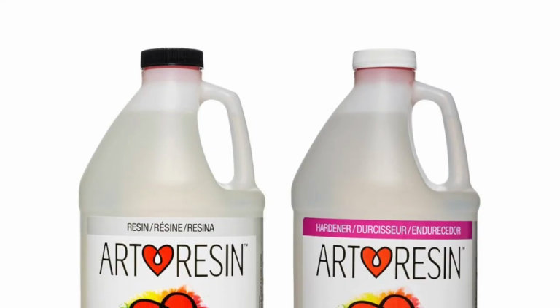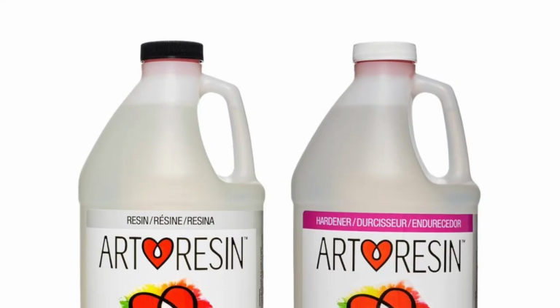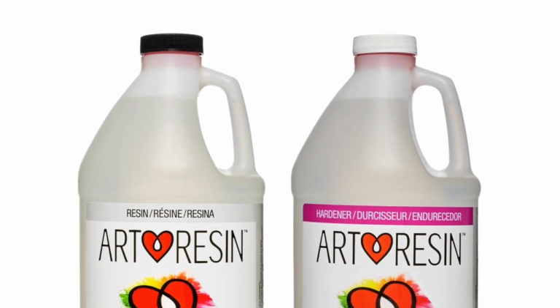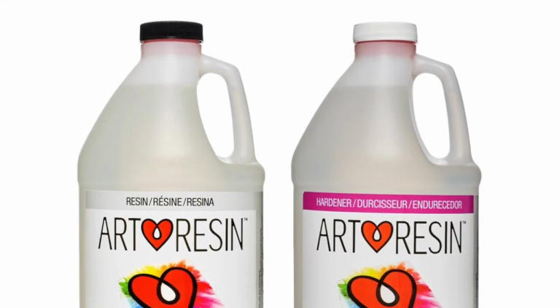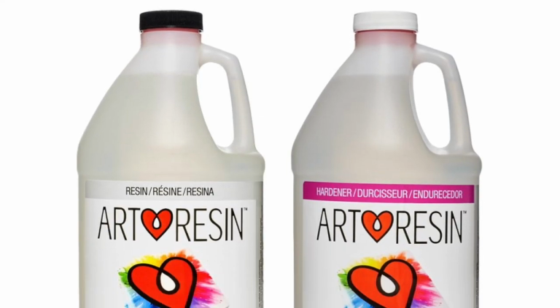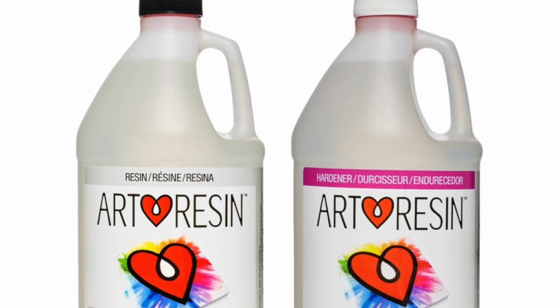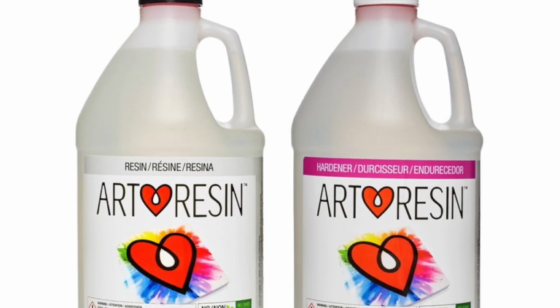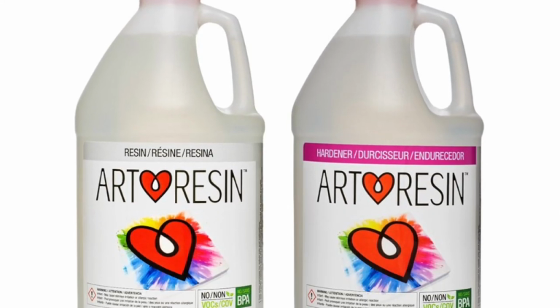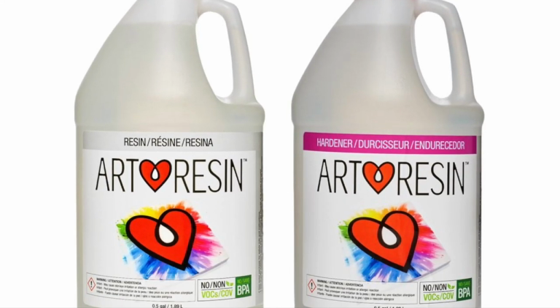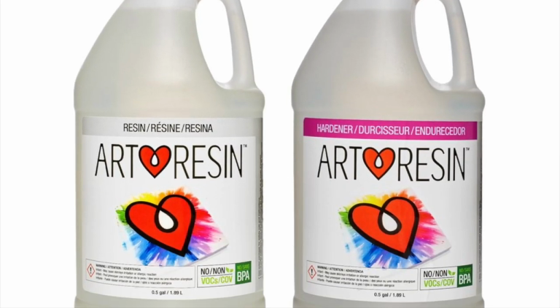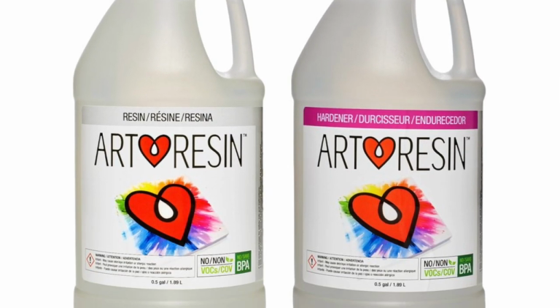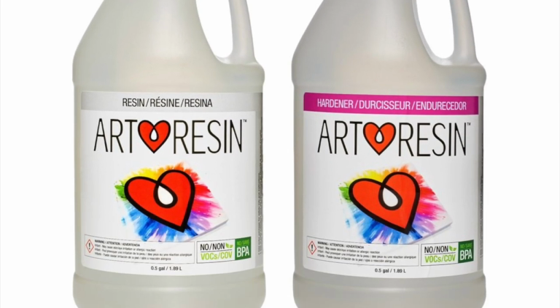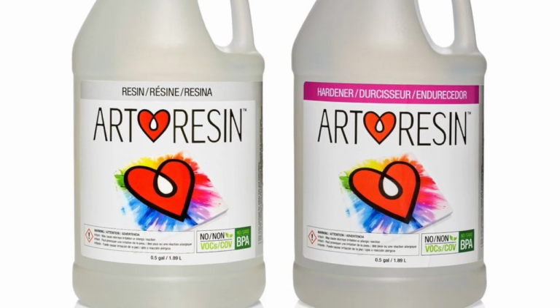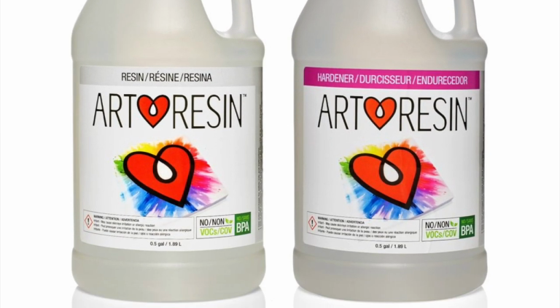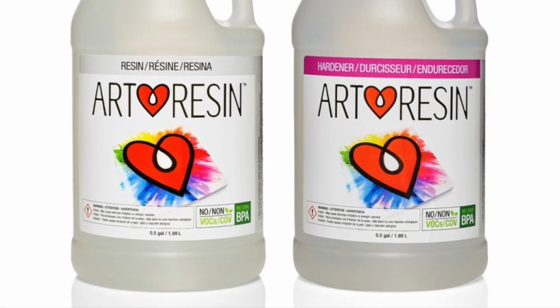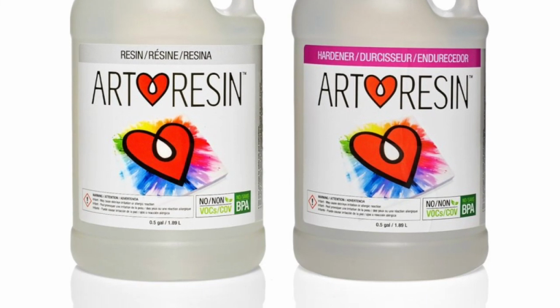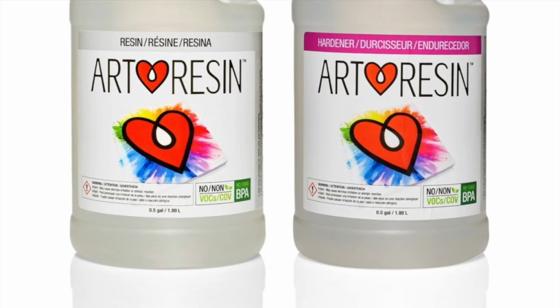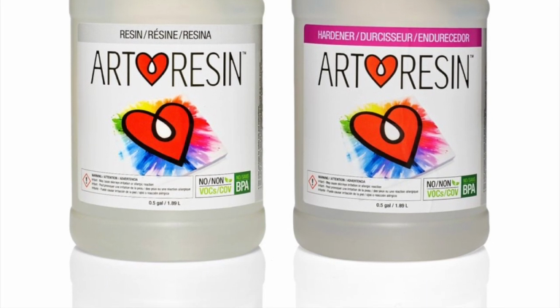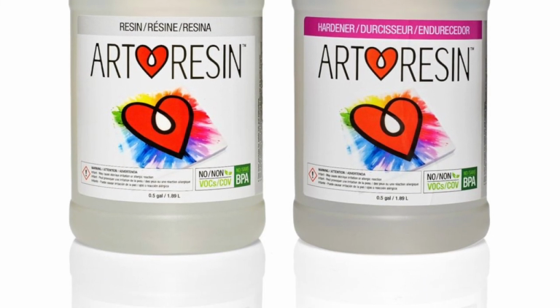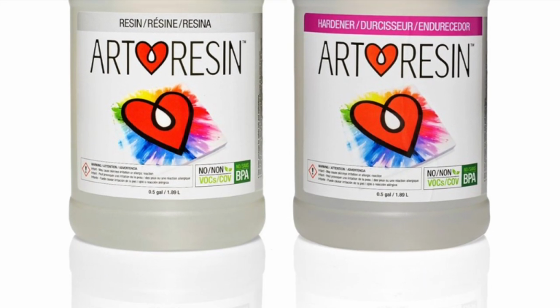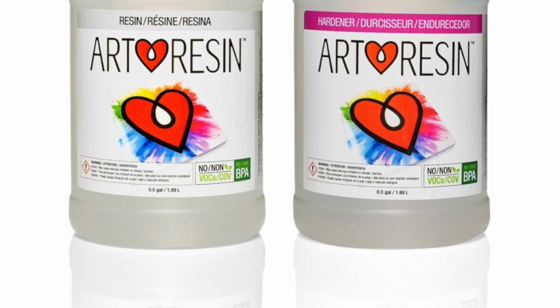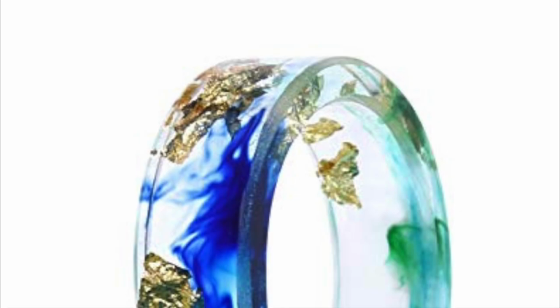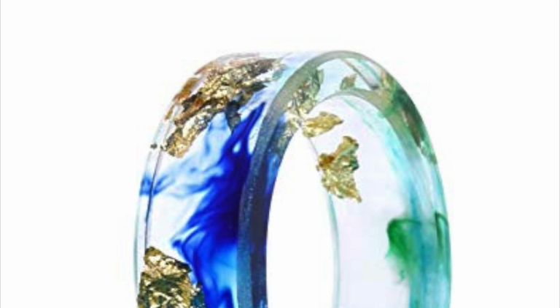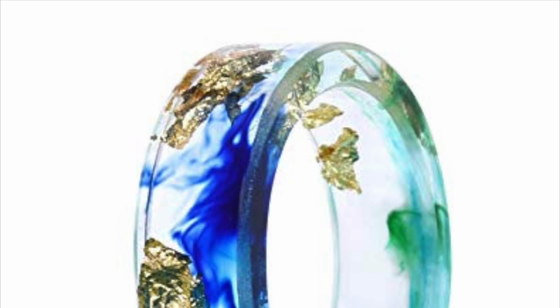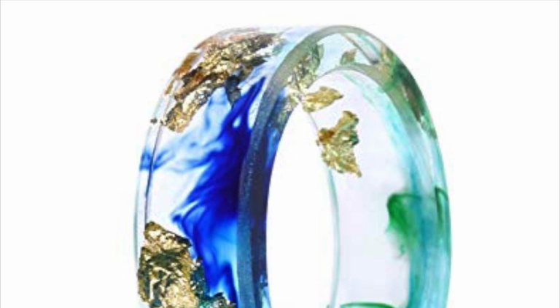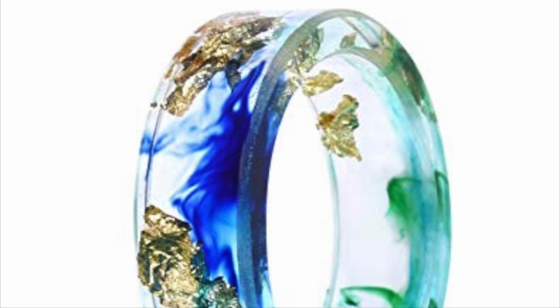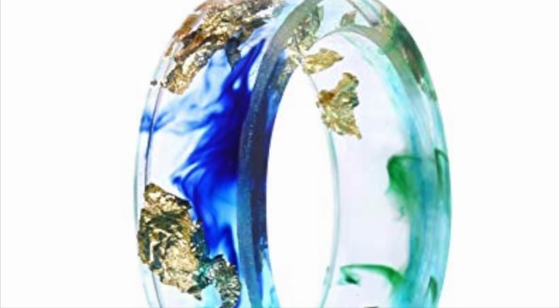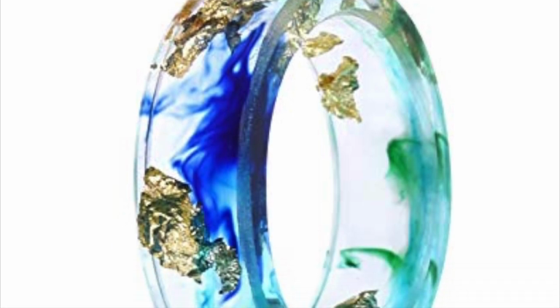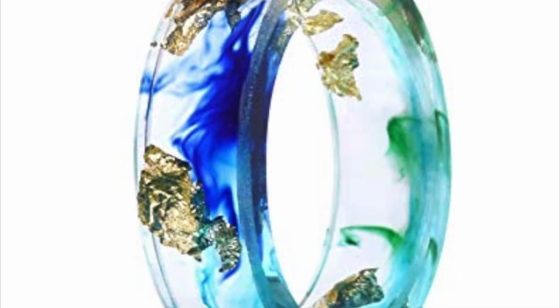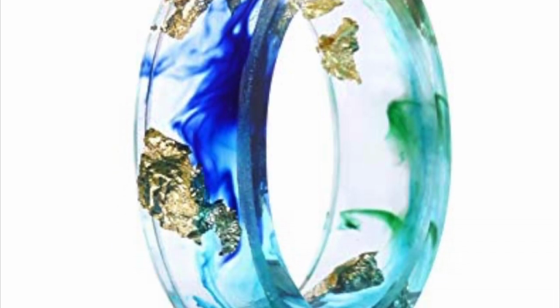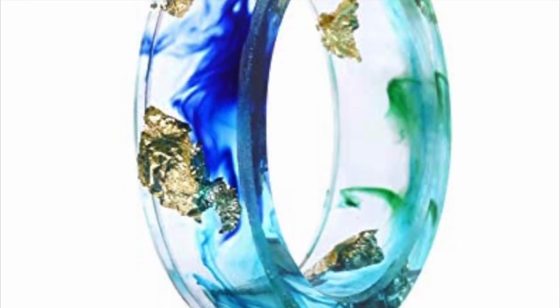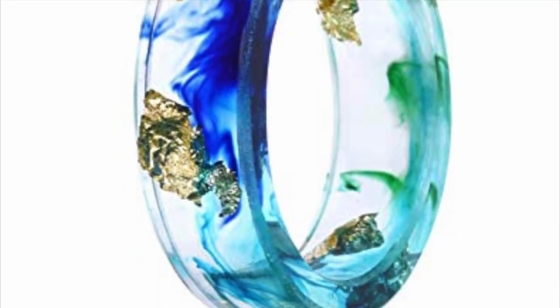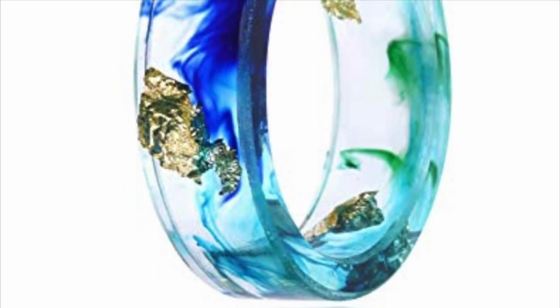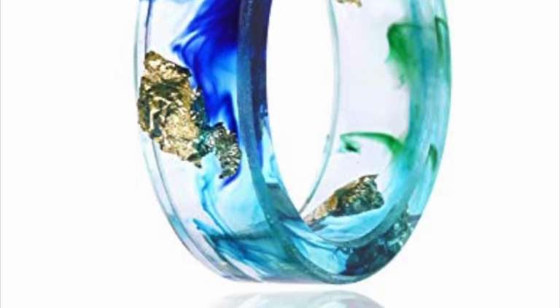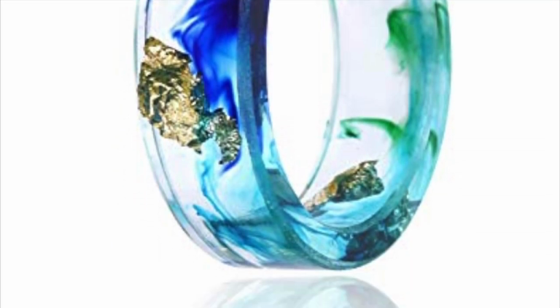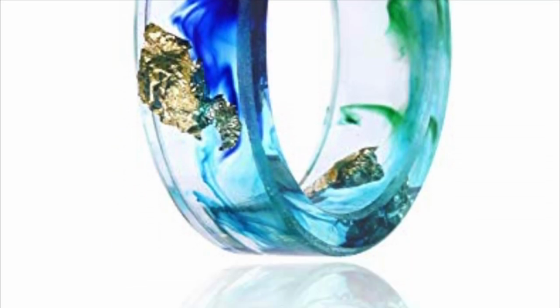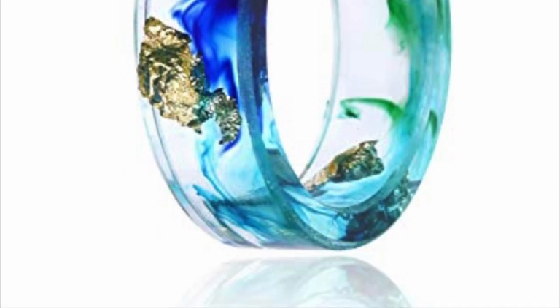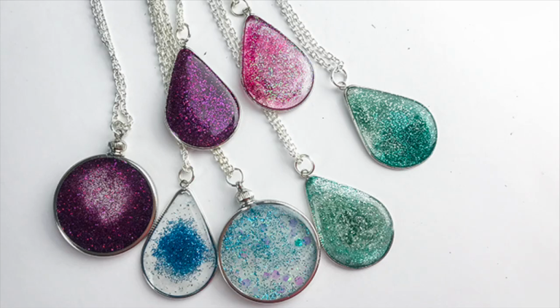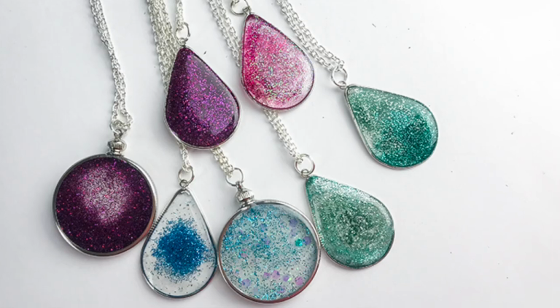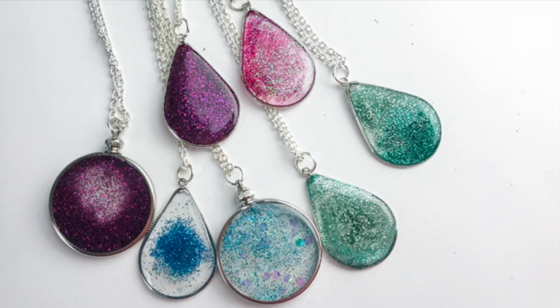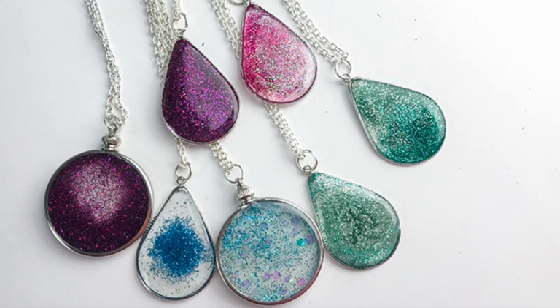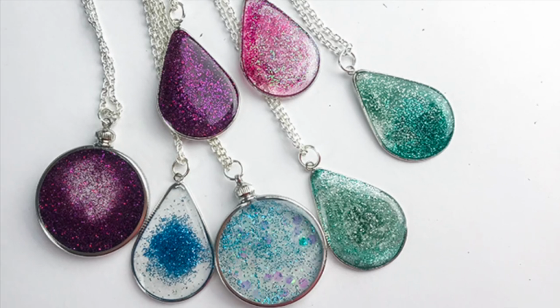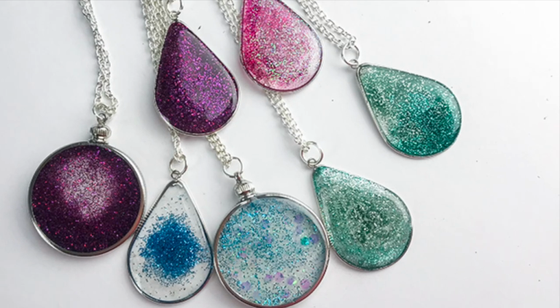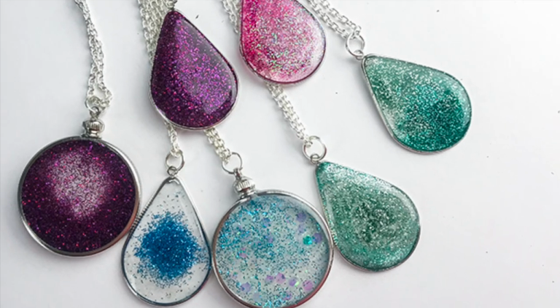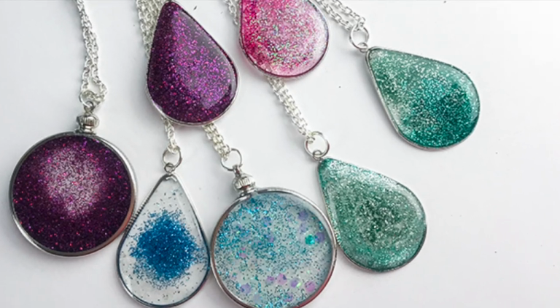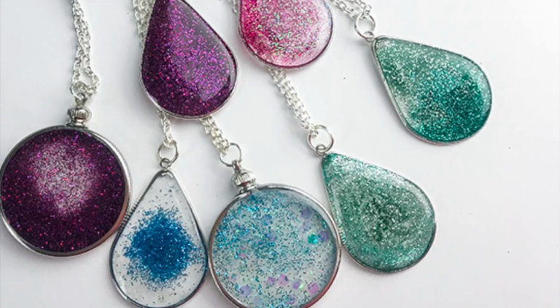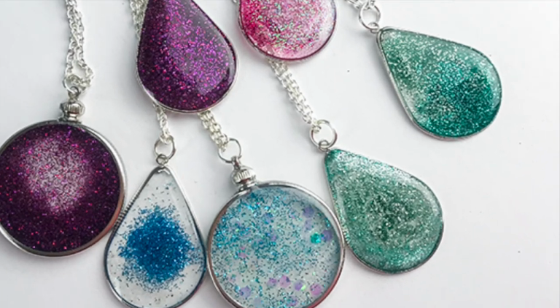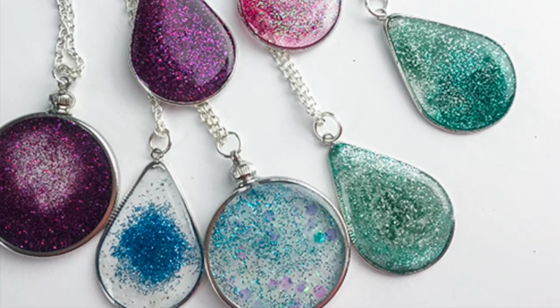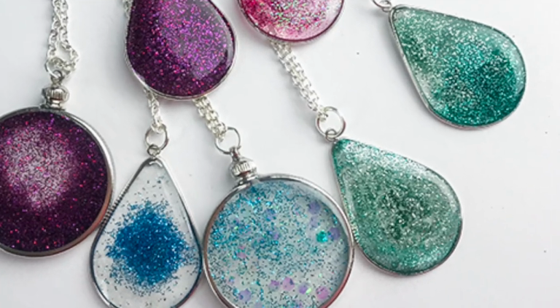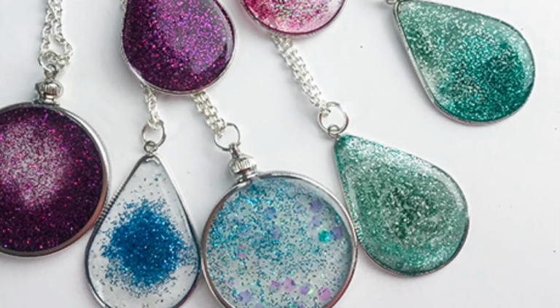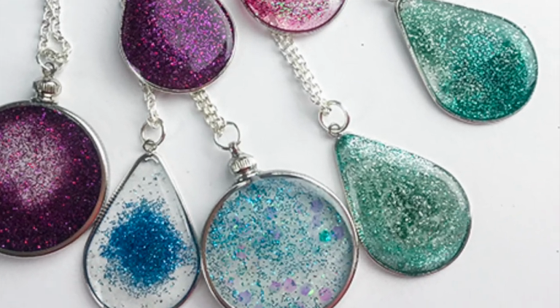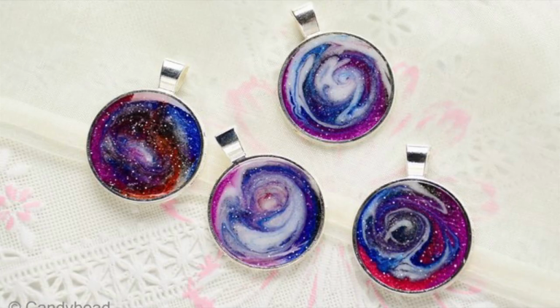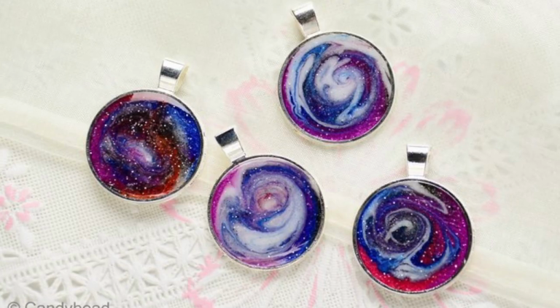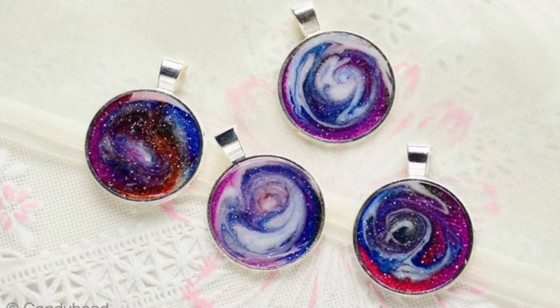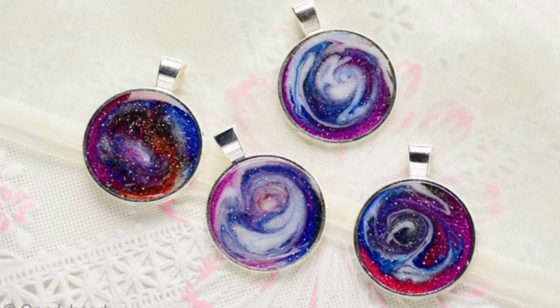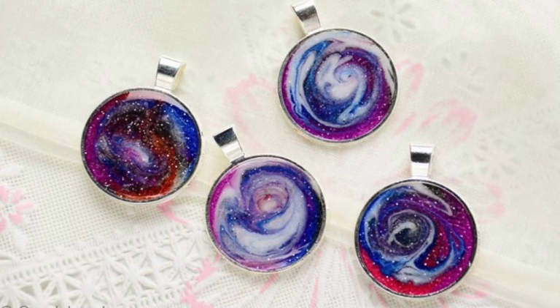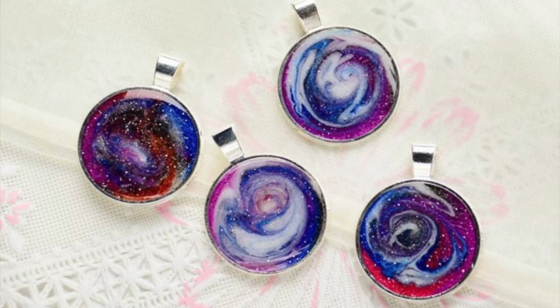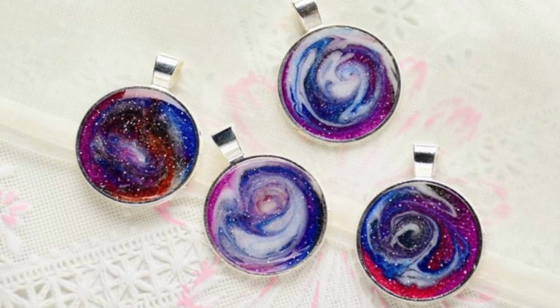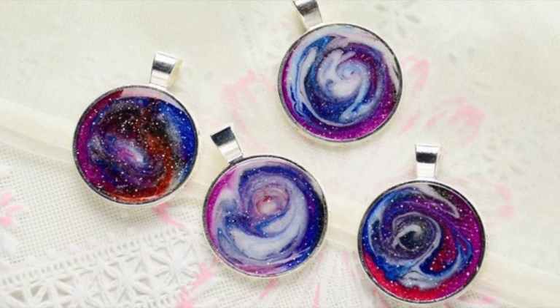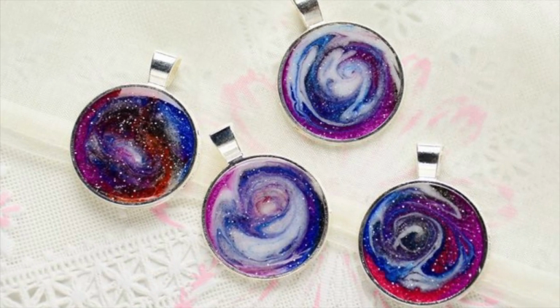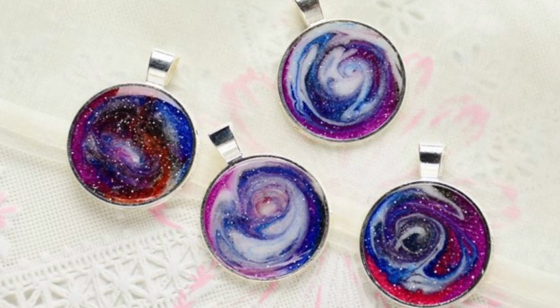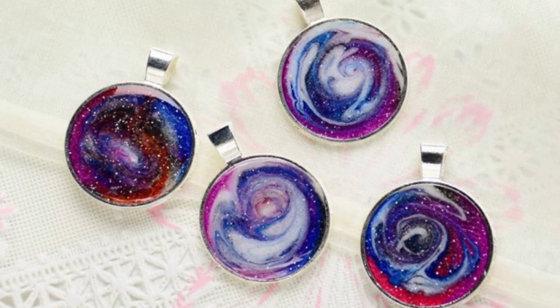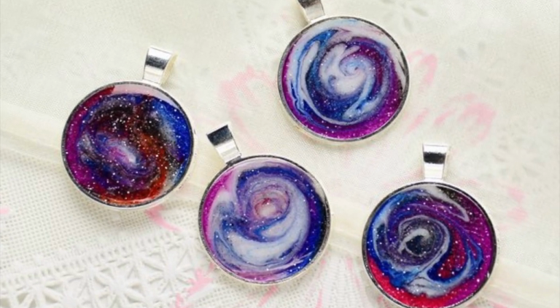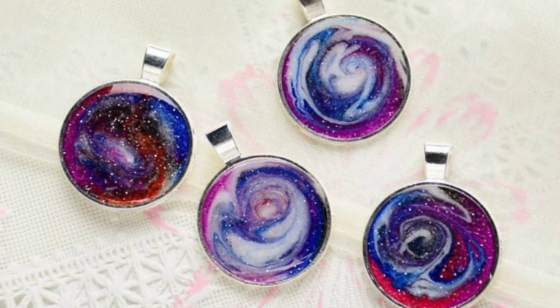Resin is a material that starts as a liquid and cures to be solid. It is often used for crafts, sometimes with the addition of colors and sparkles.